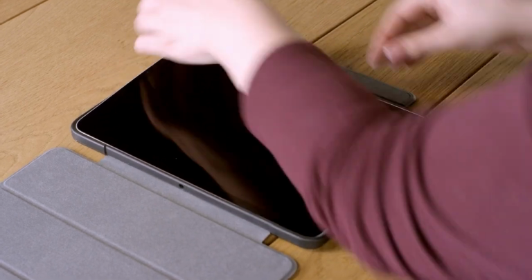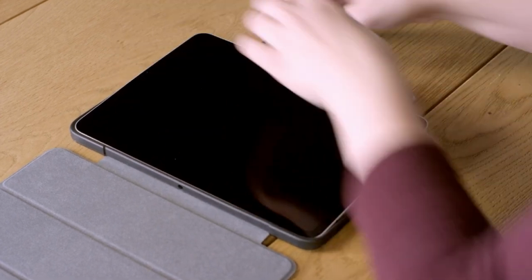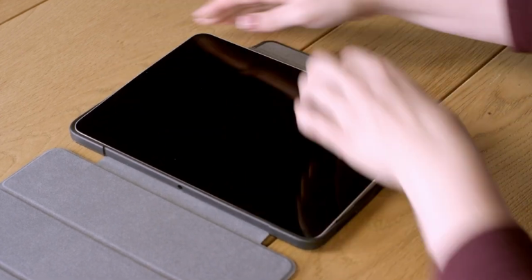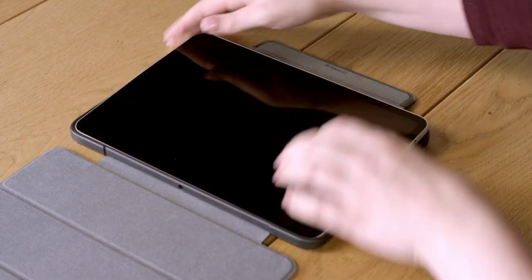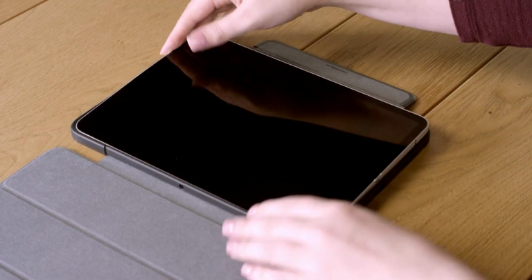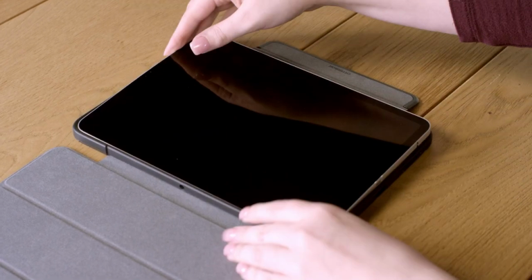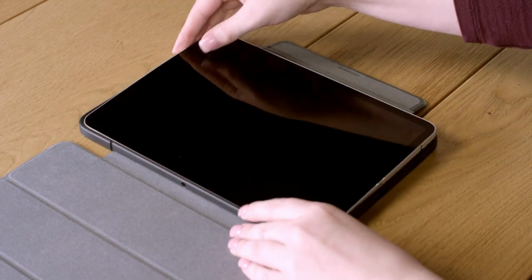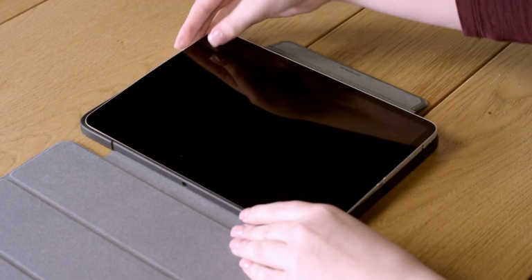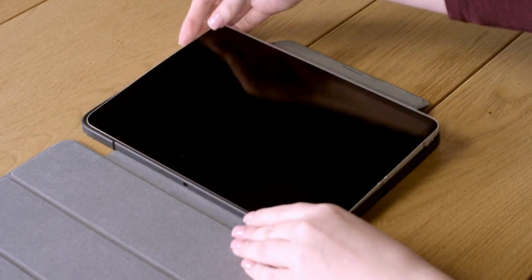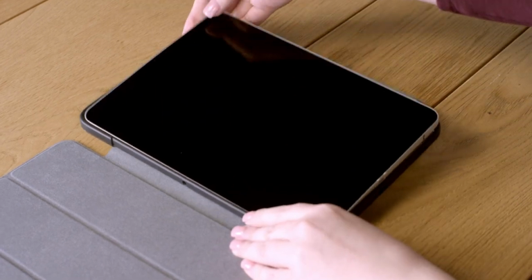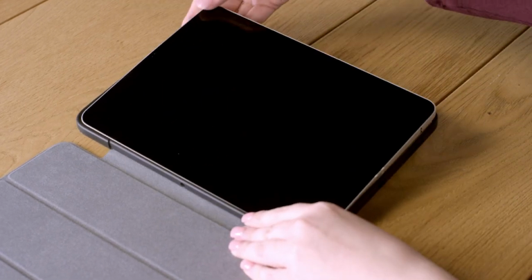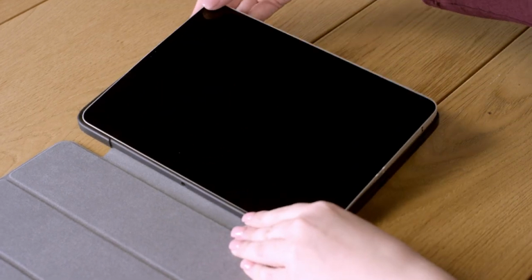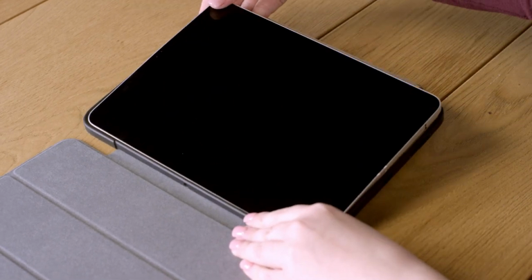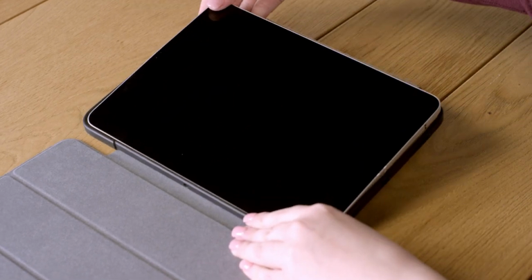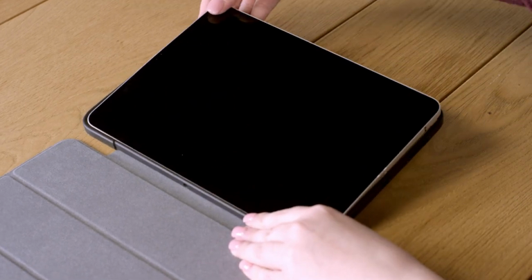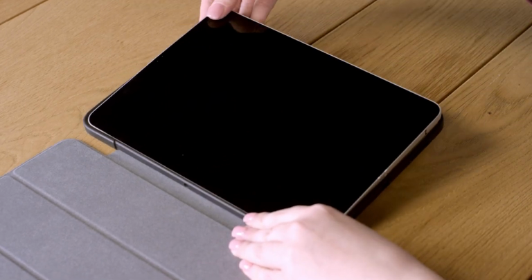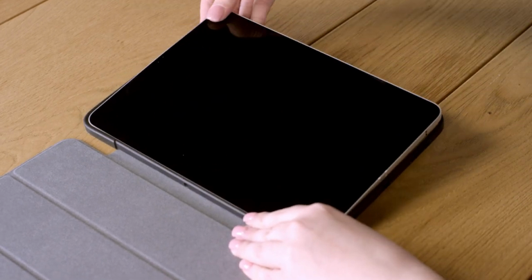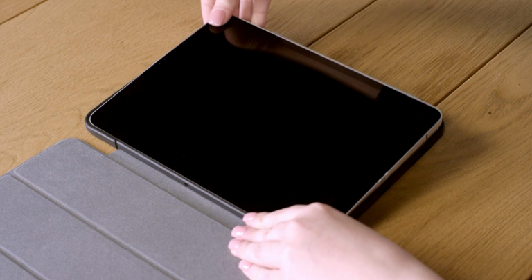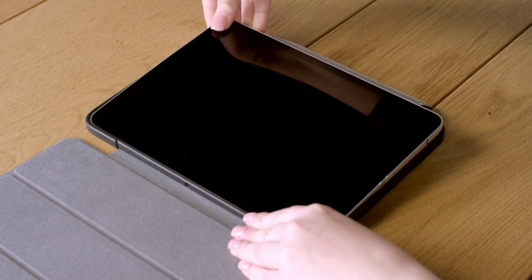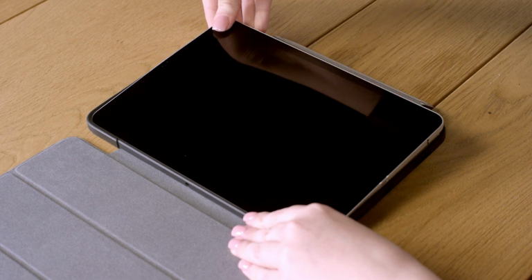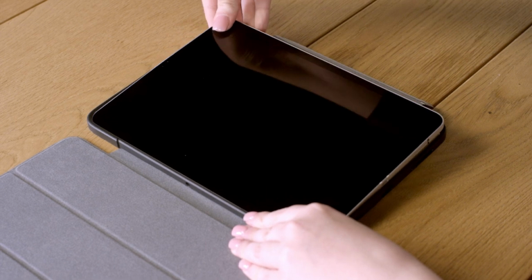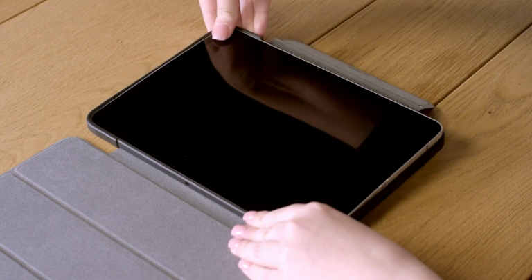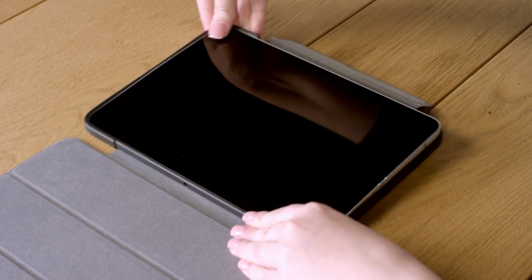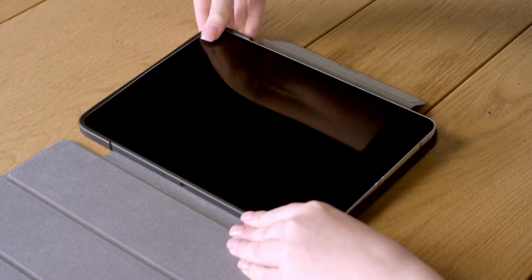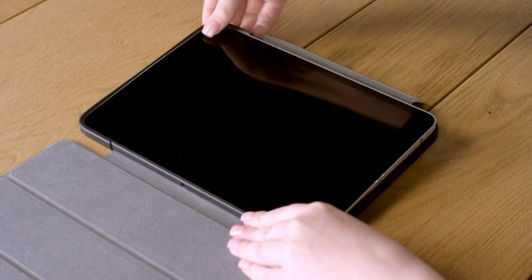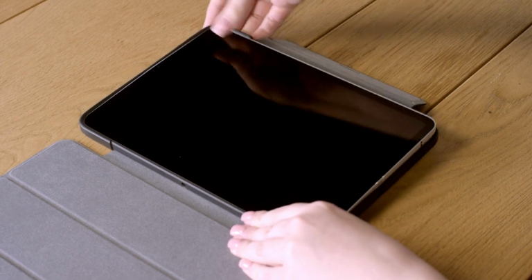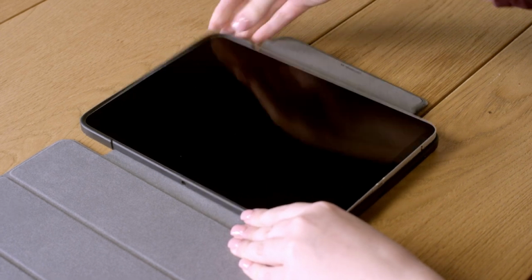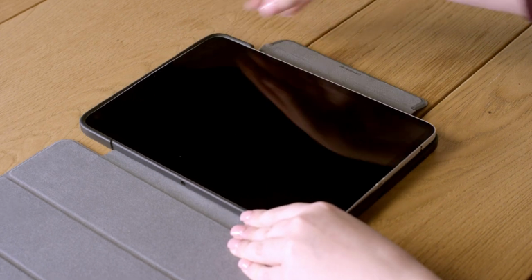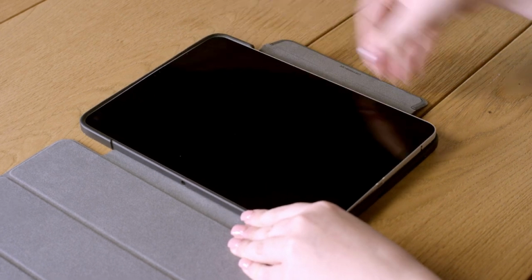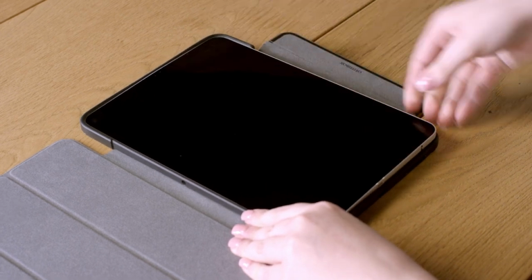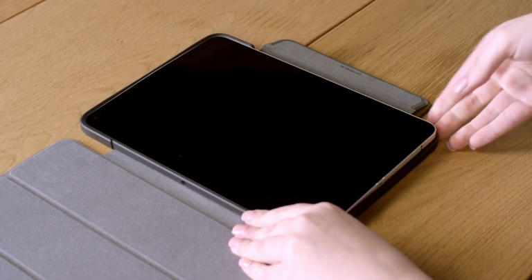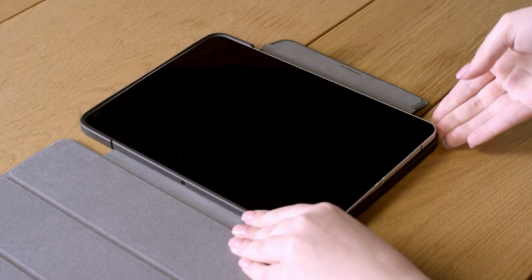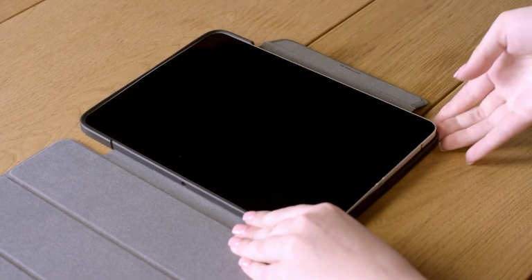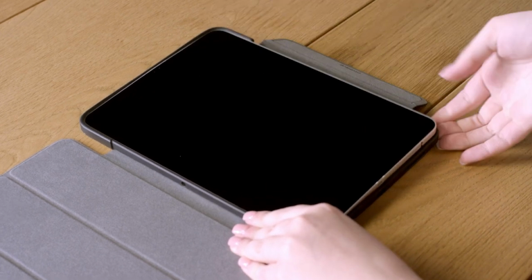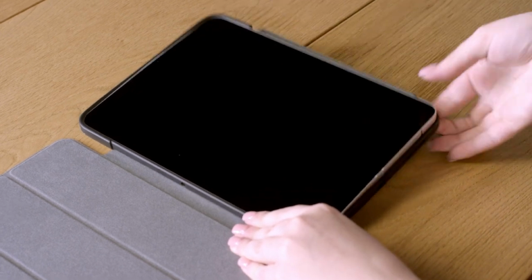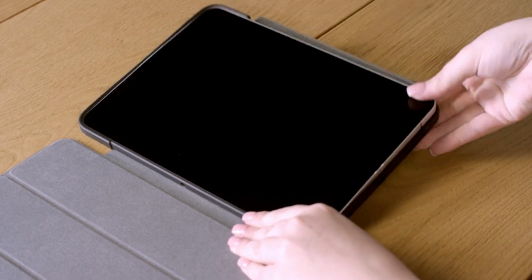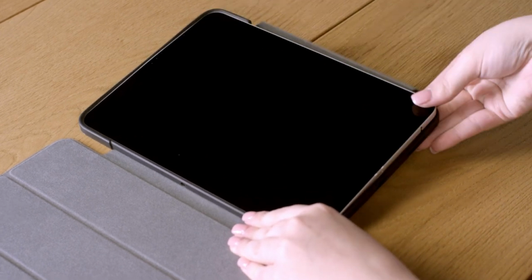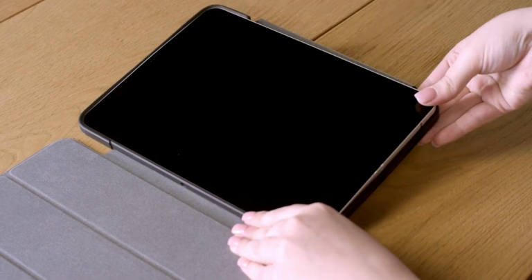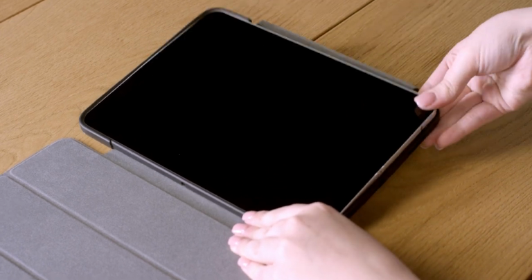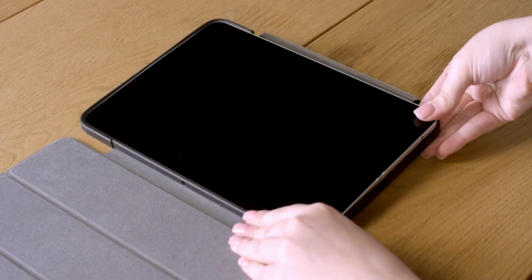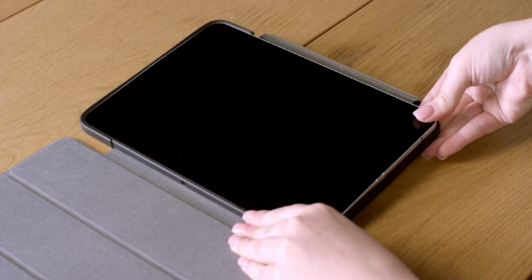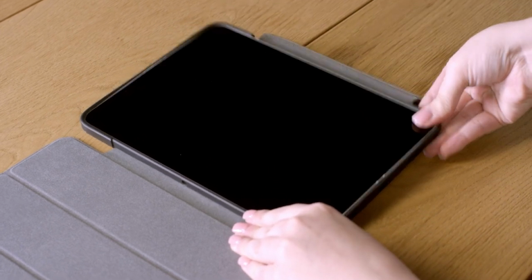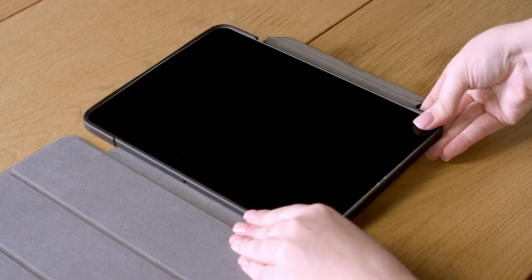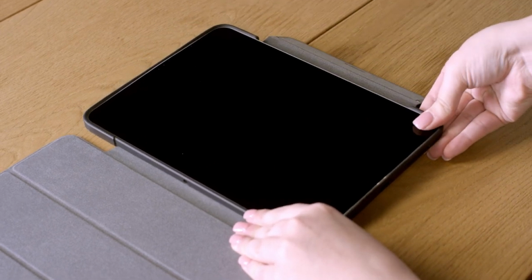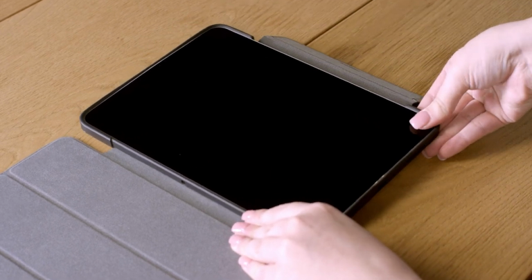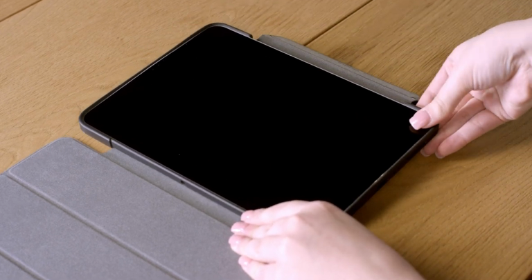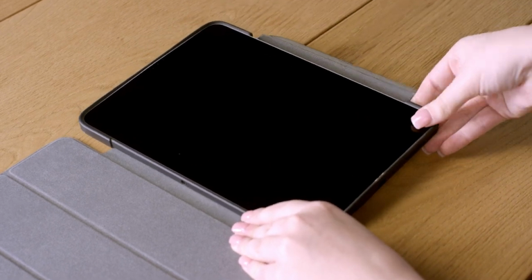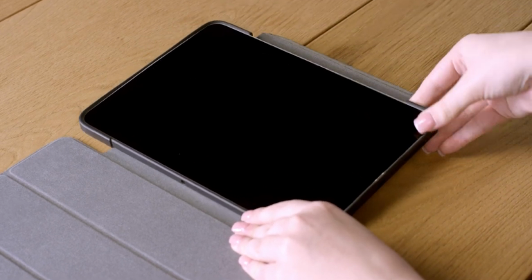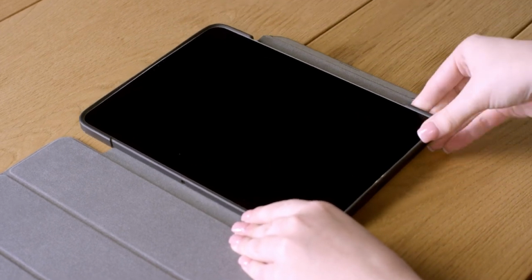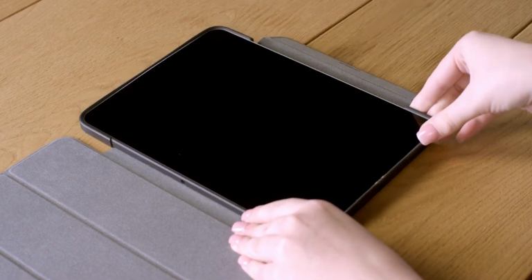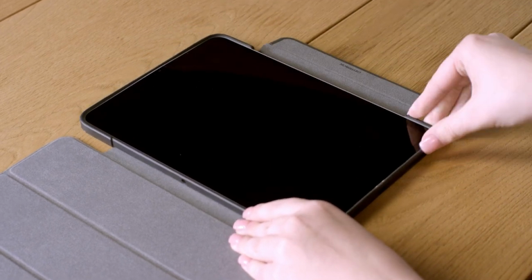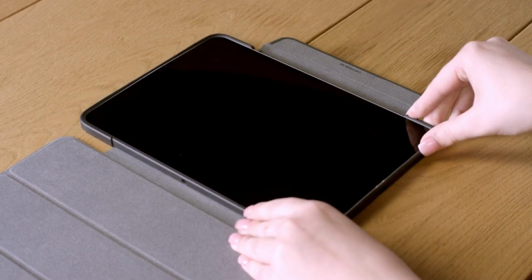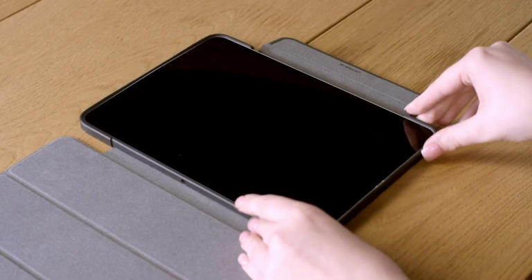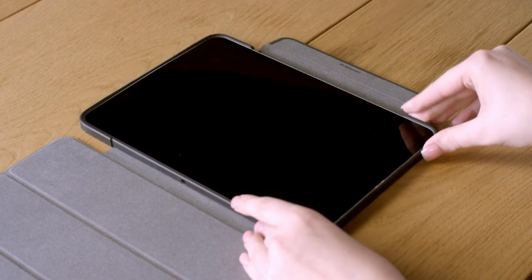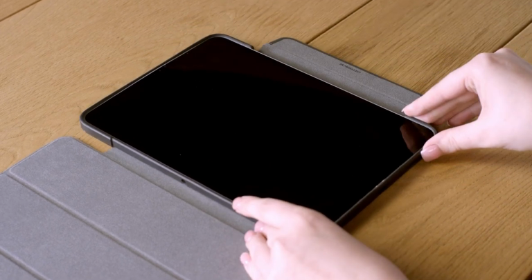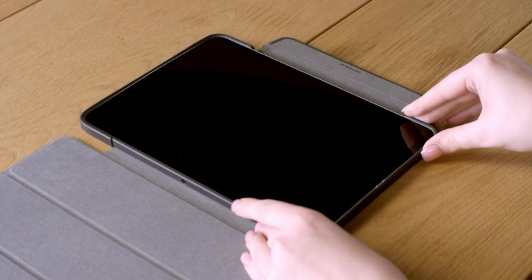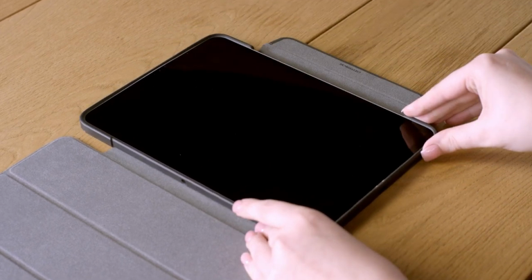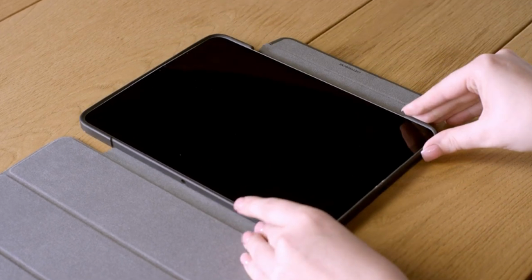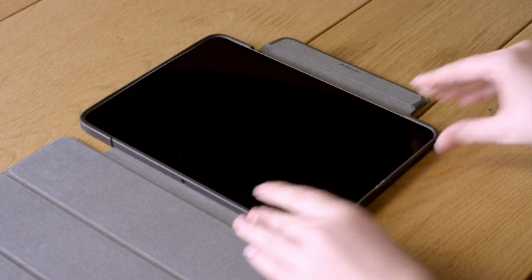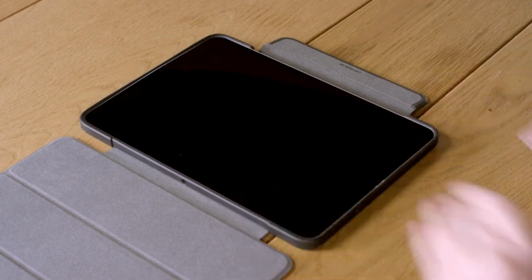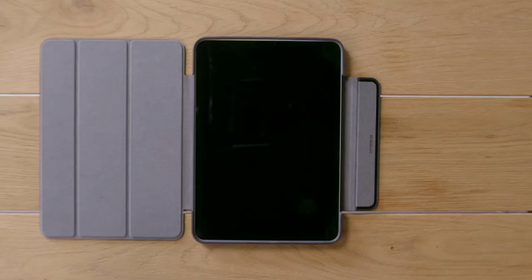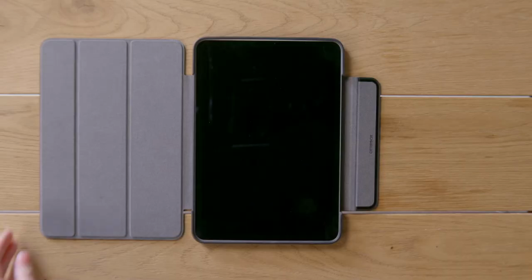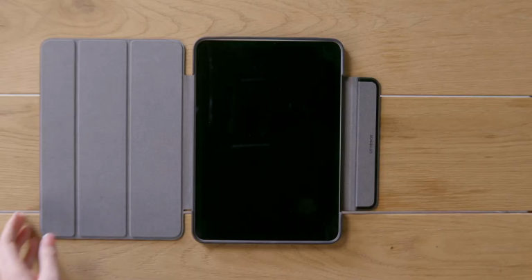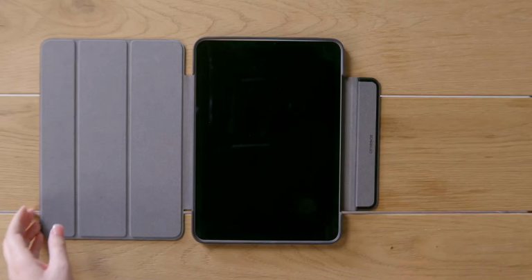You want all four corners of your iPad securely inside the case and the raised bumper resting on the top of your touchscreen.